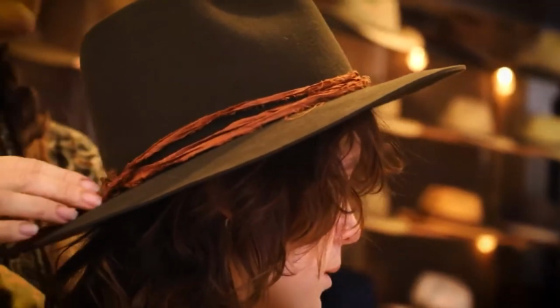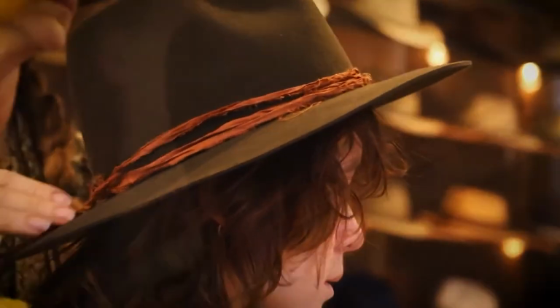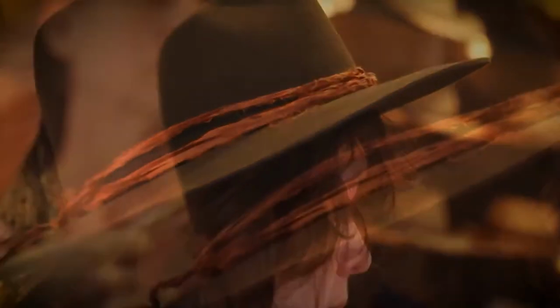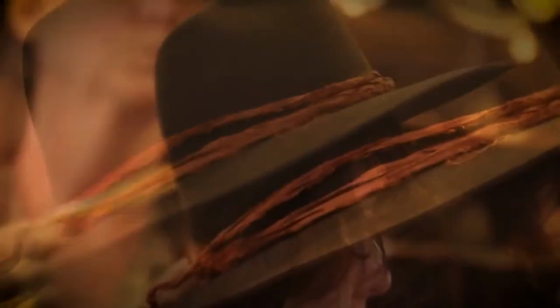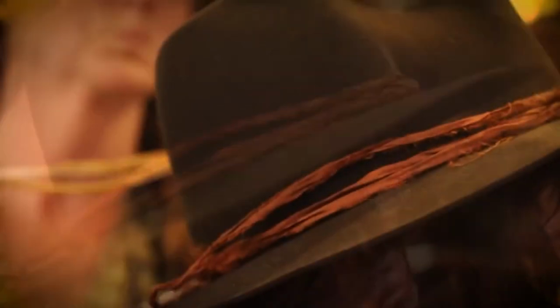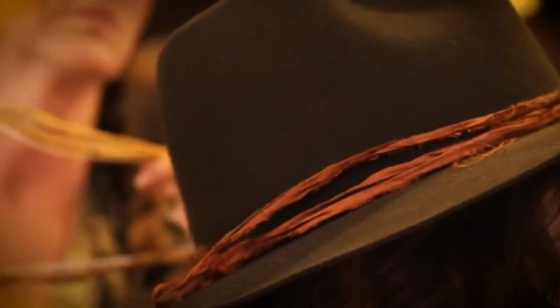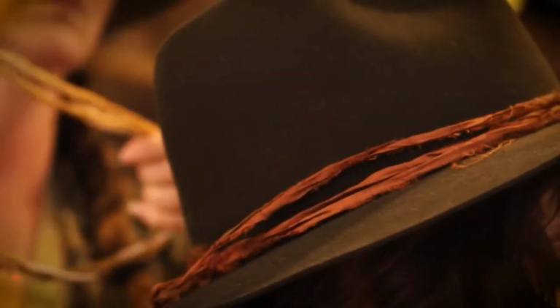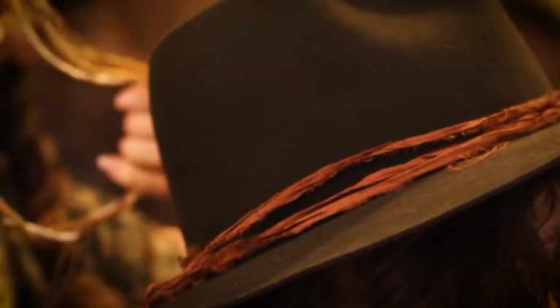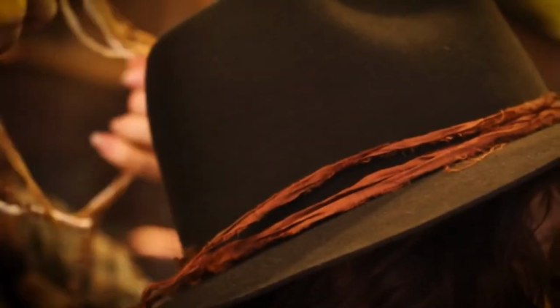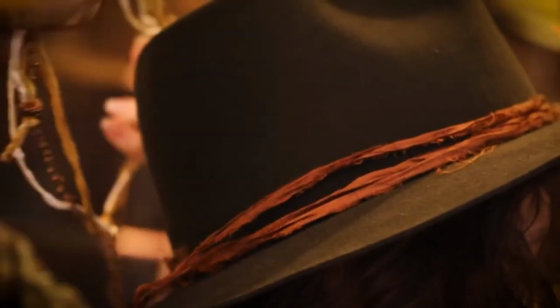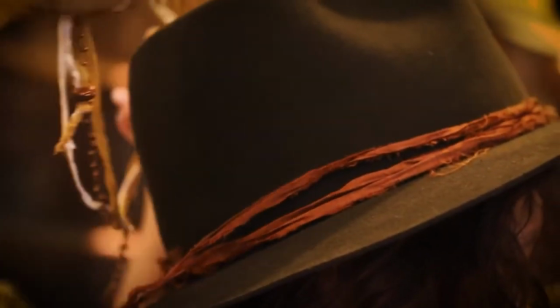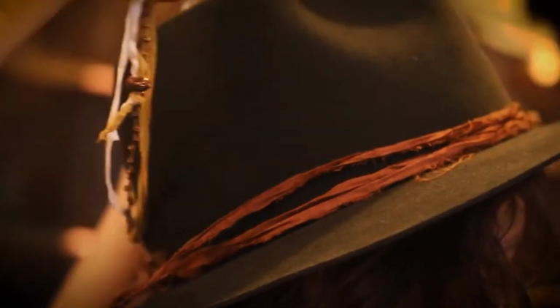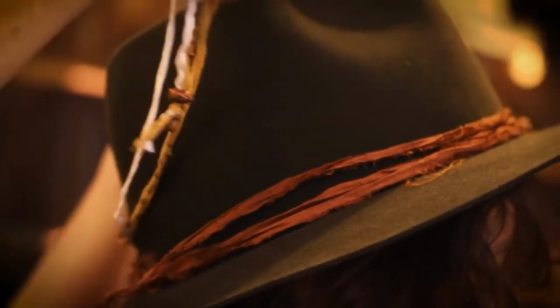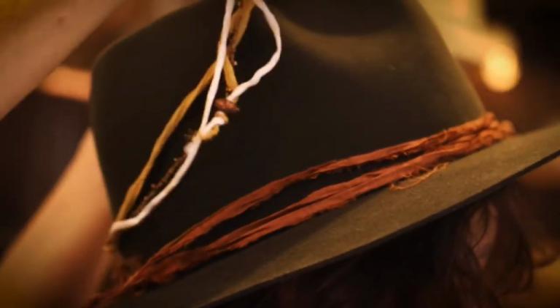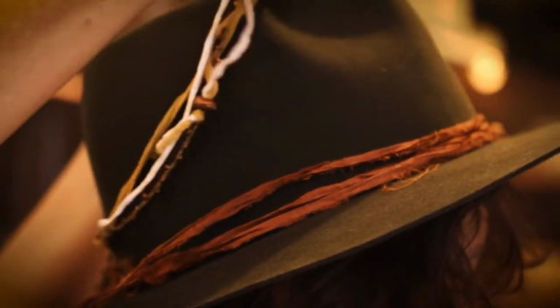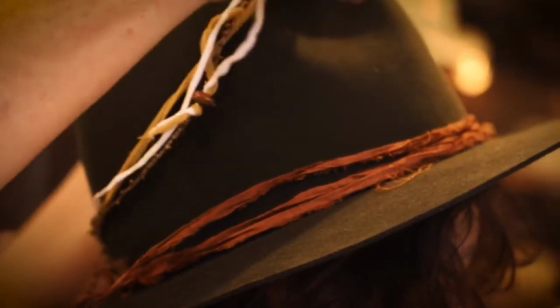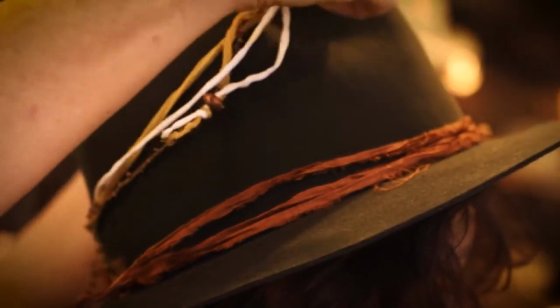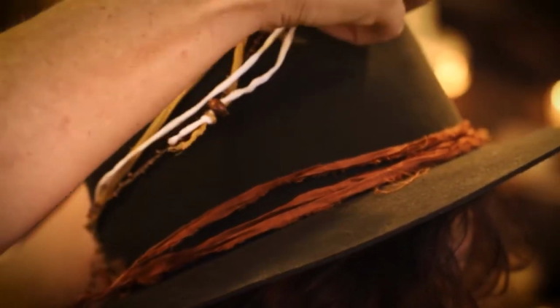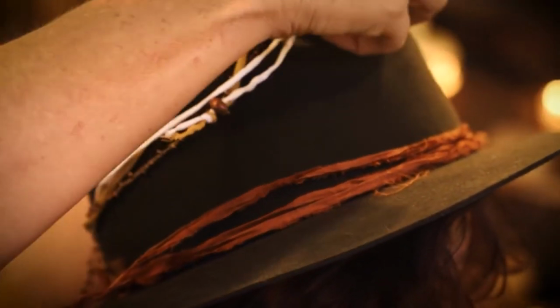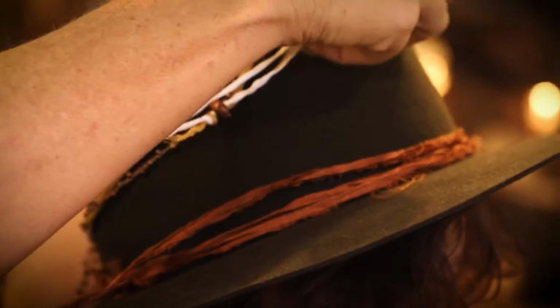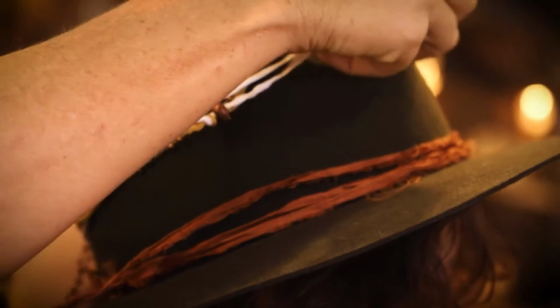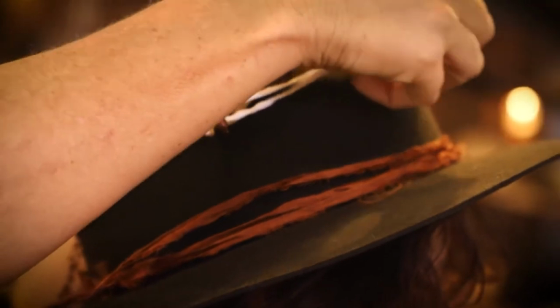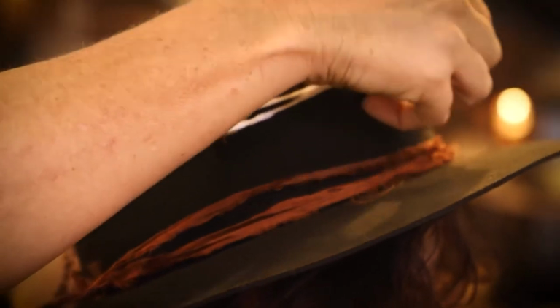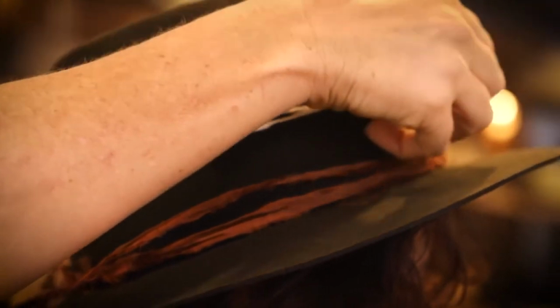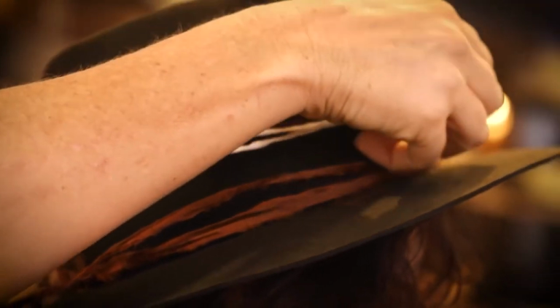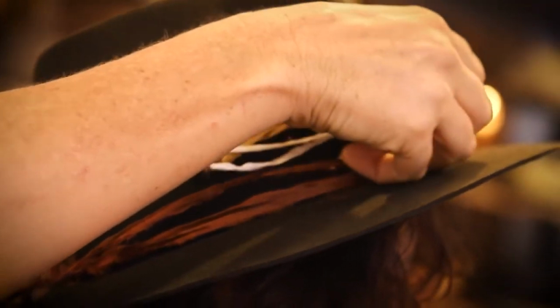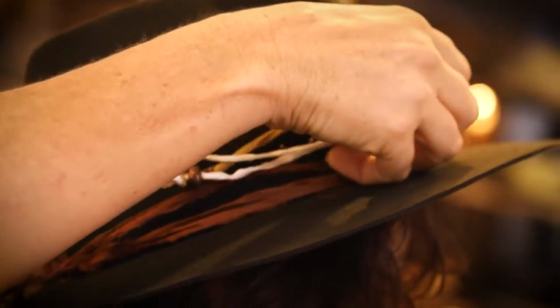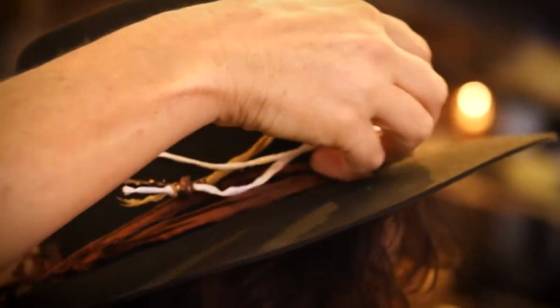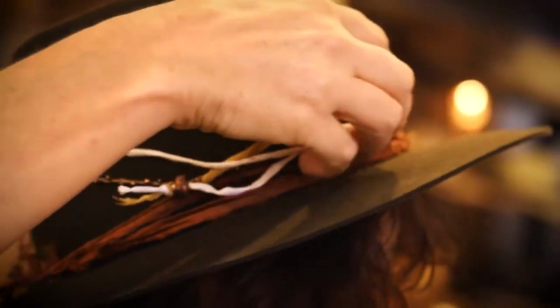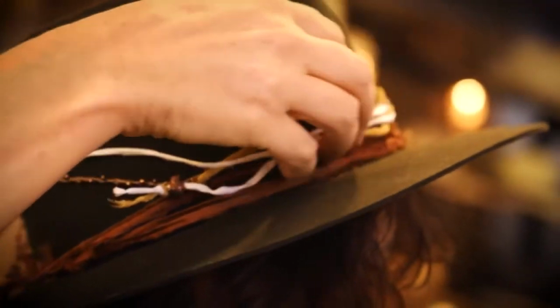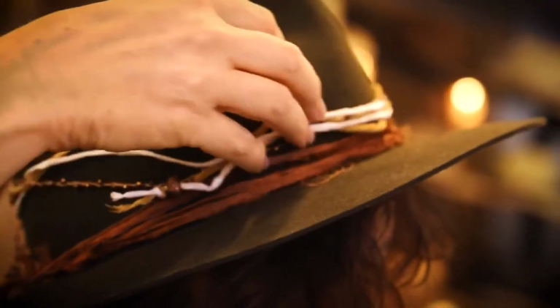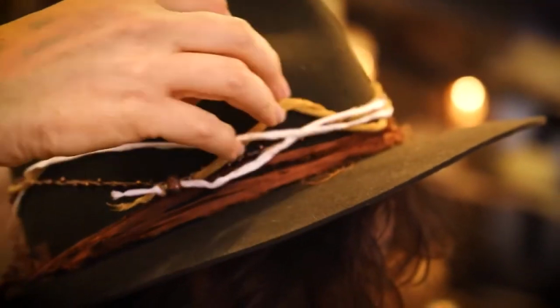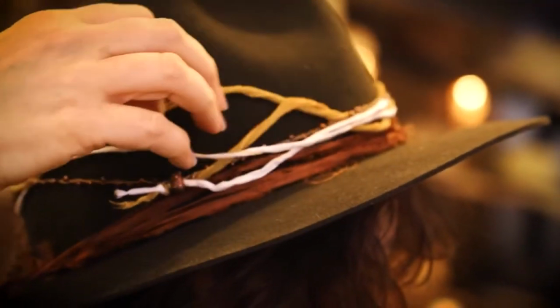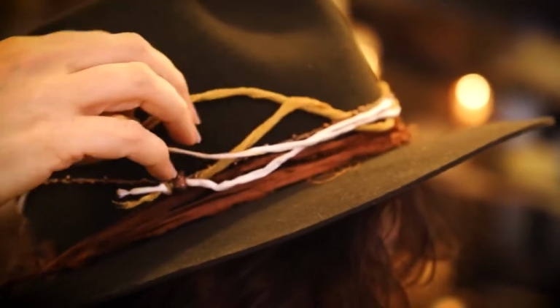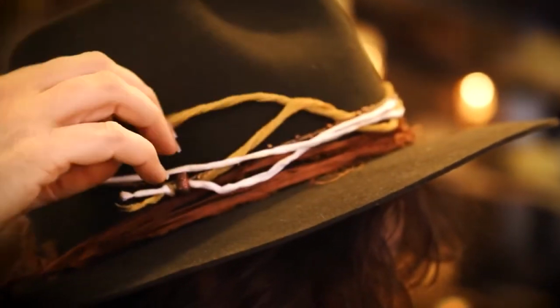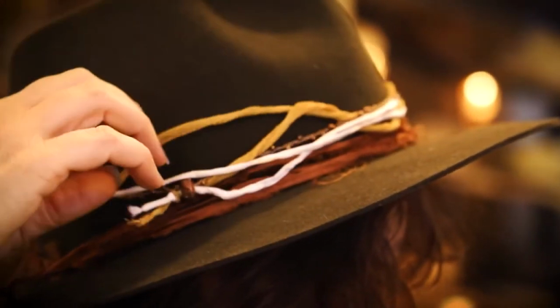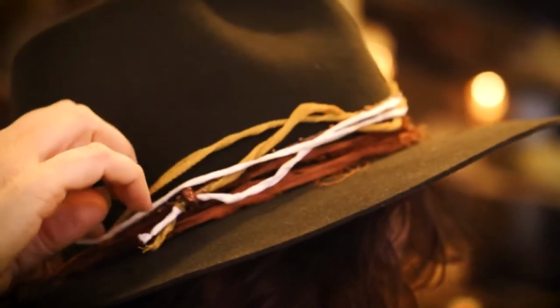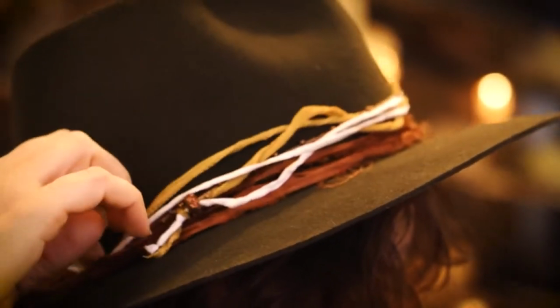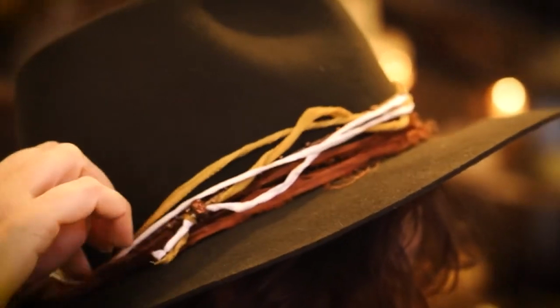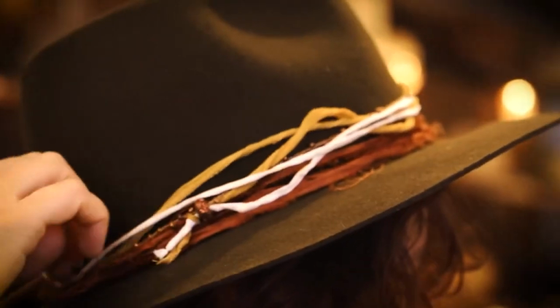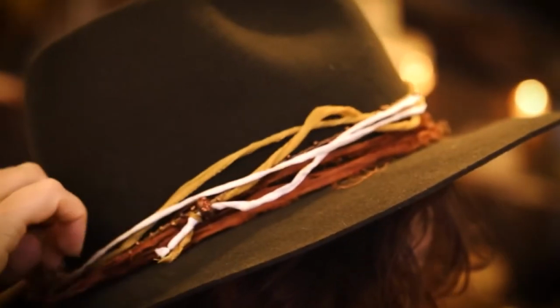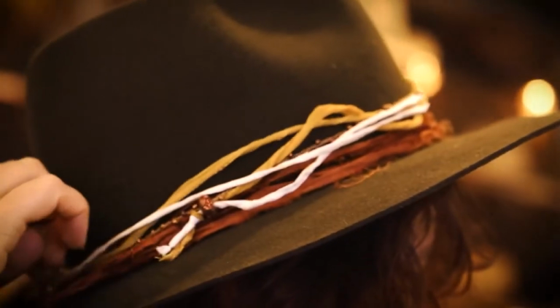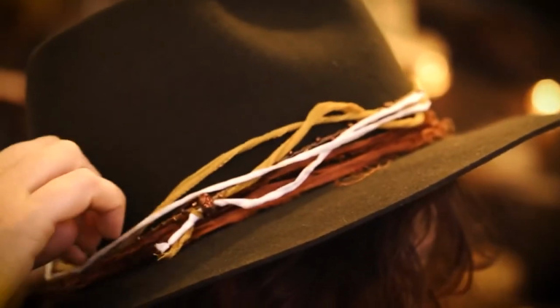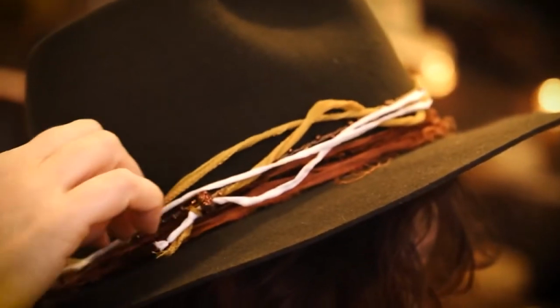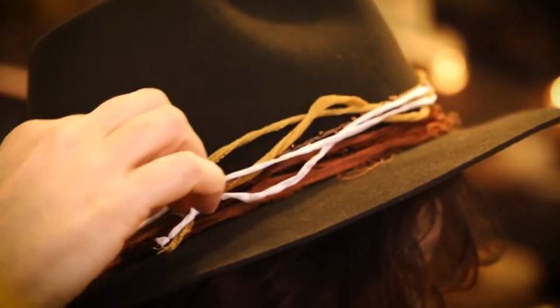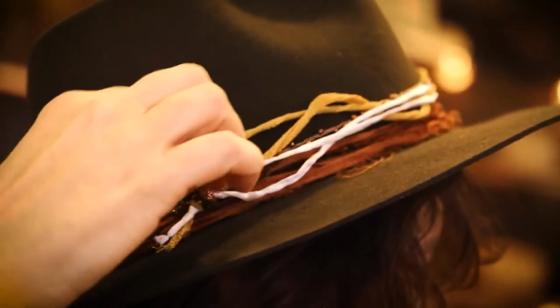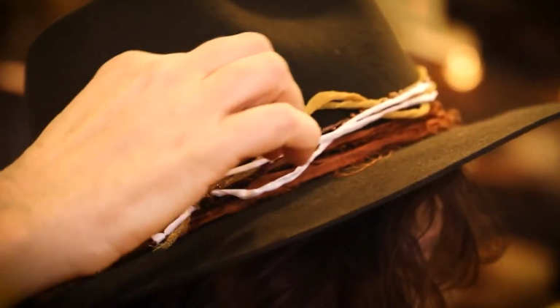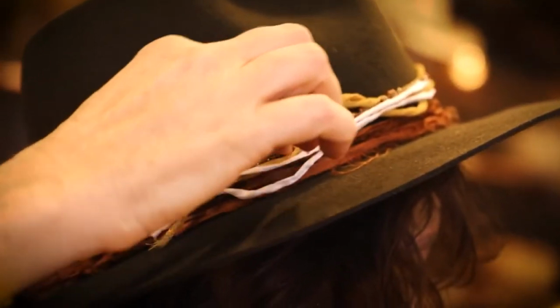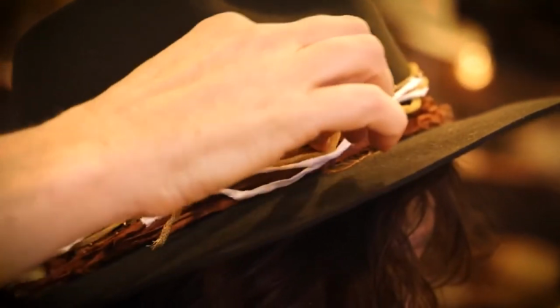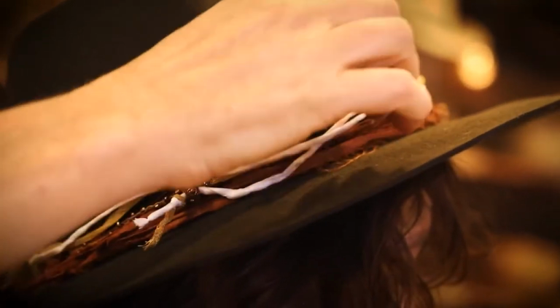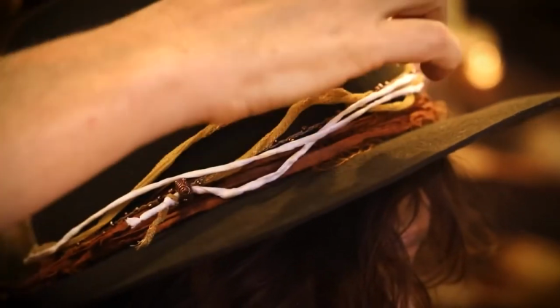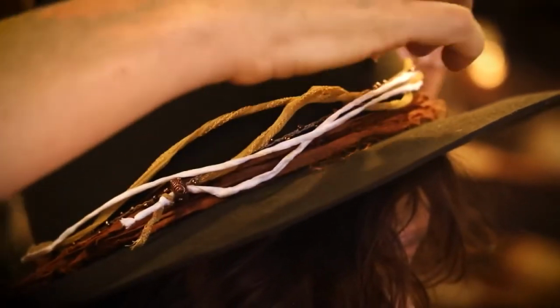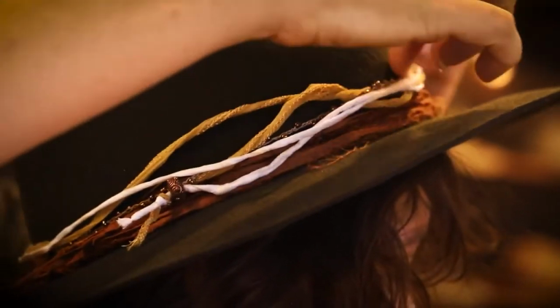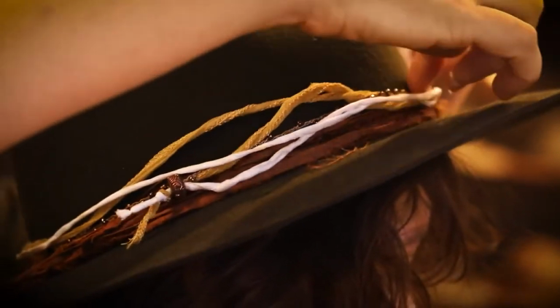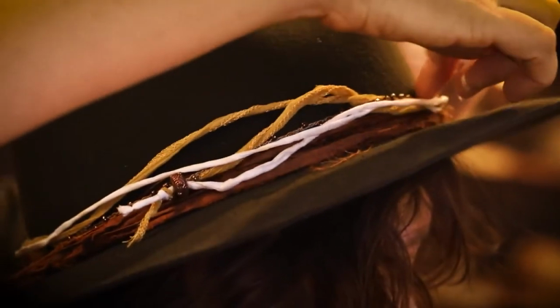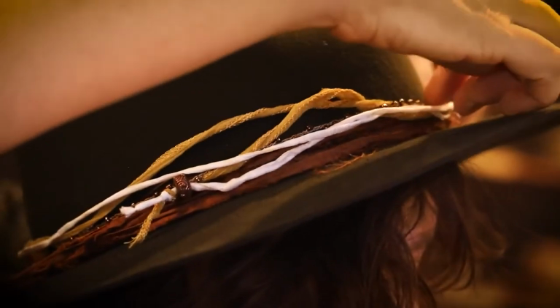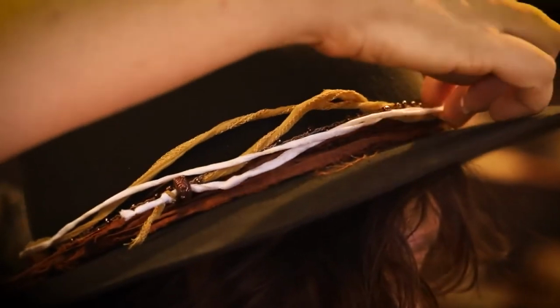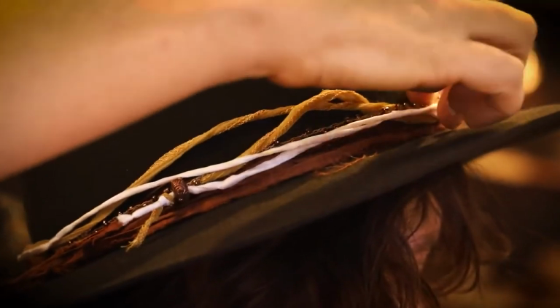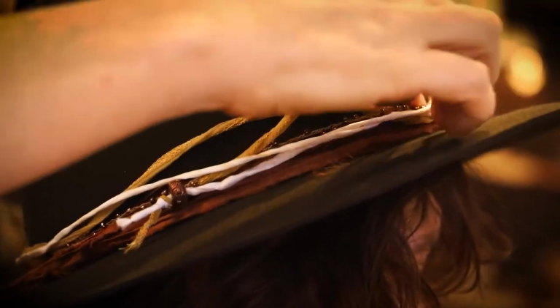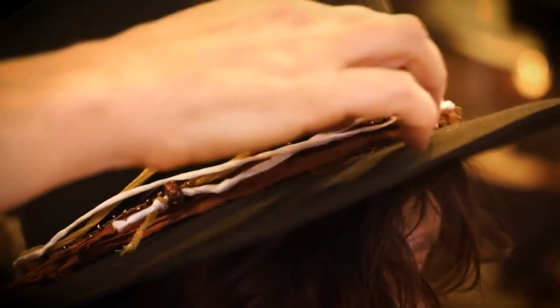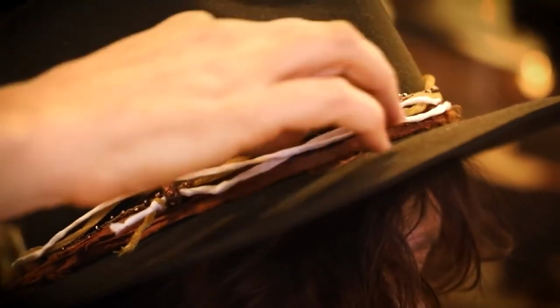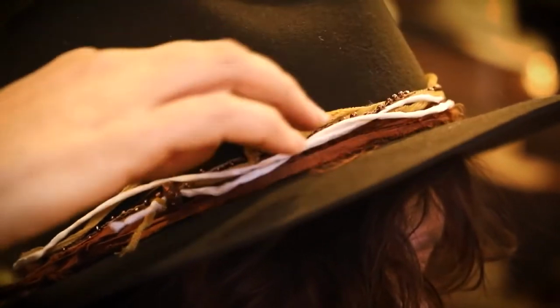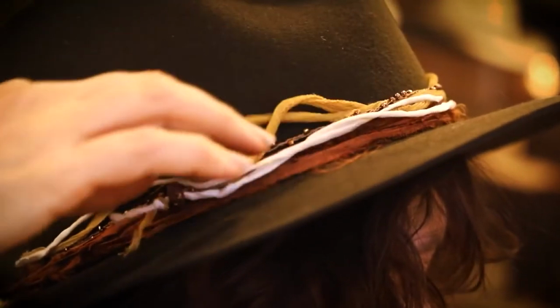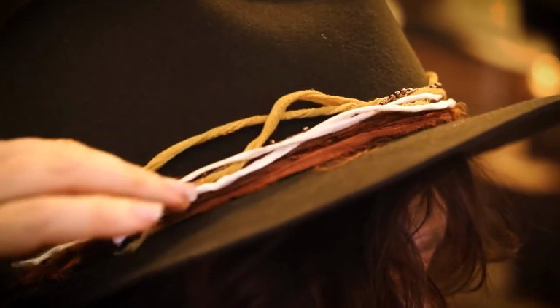For a truly unique look, stacking complementary bands can create a unique custom style.